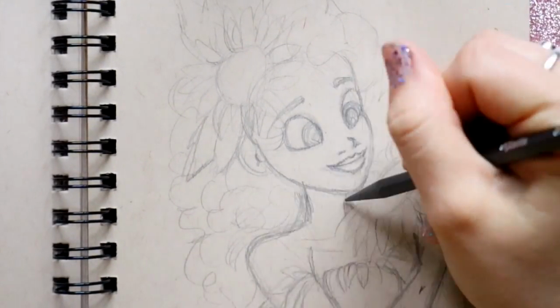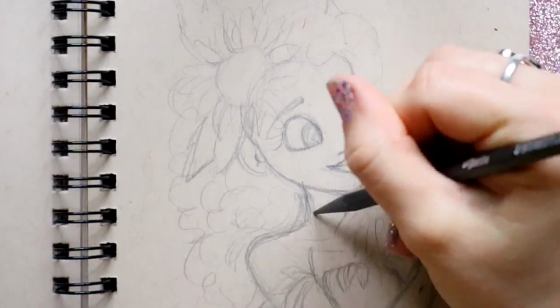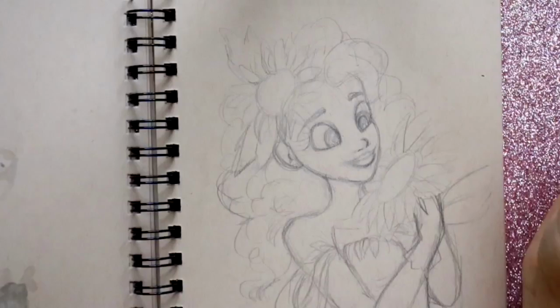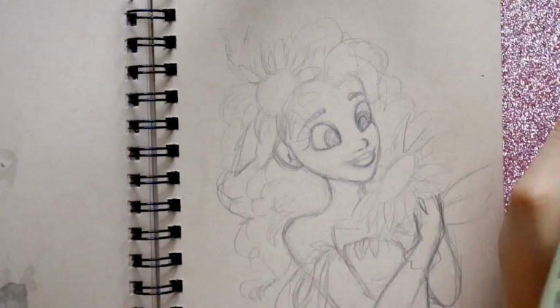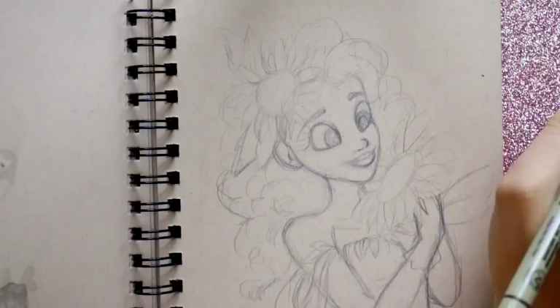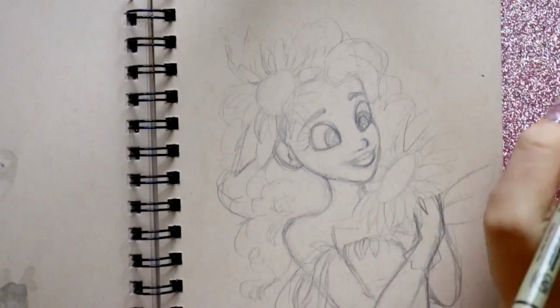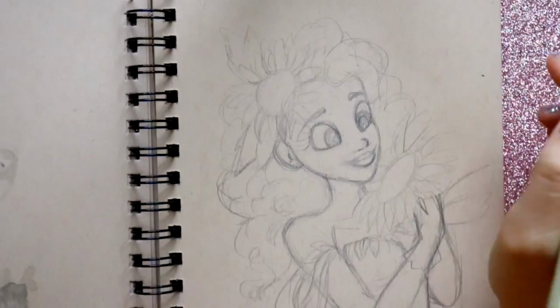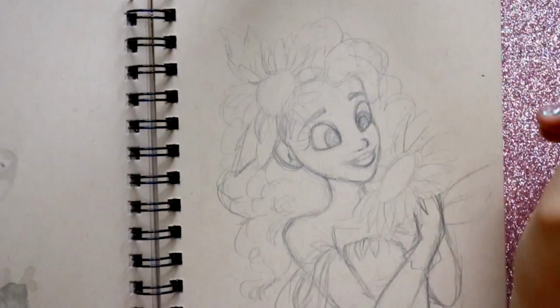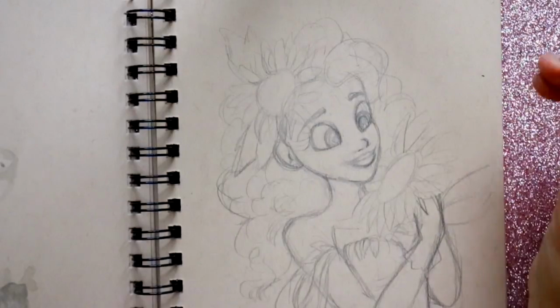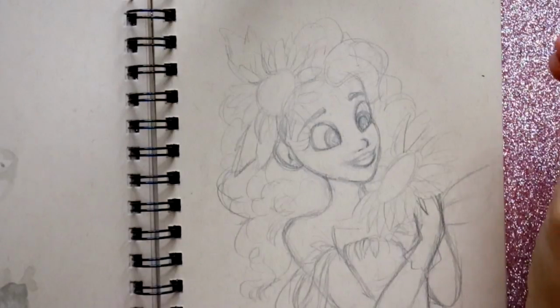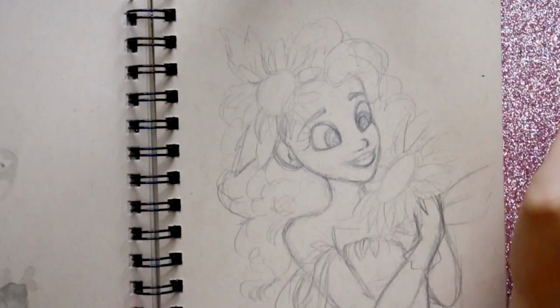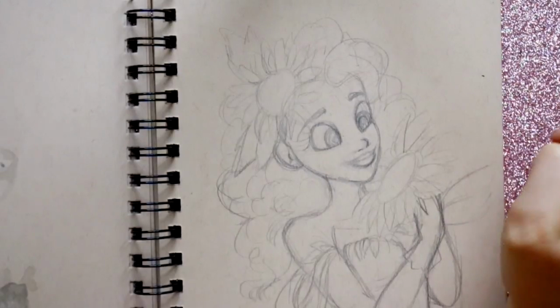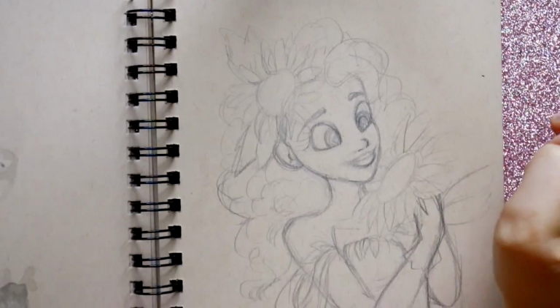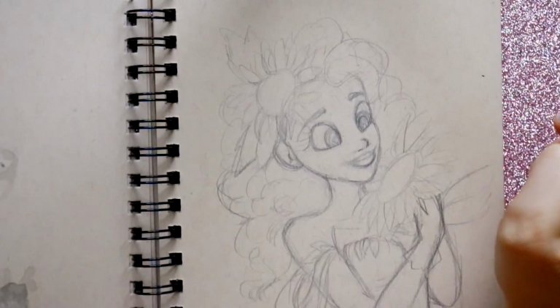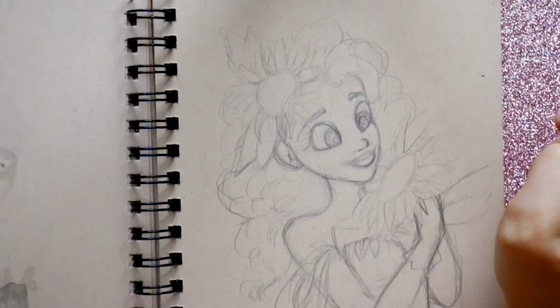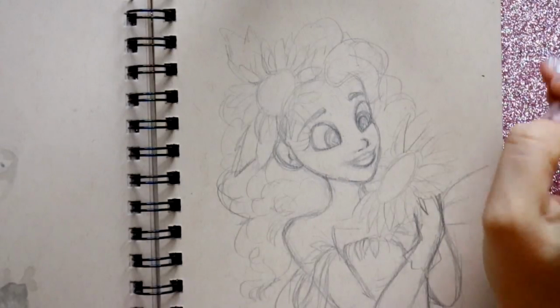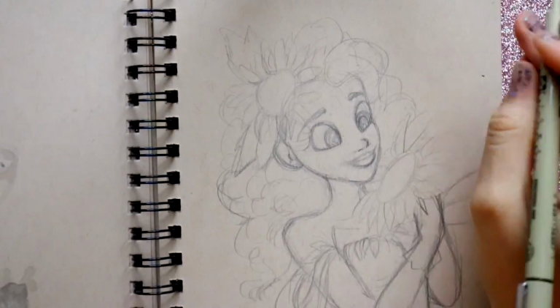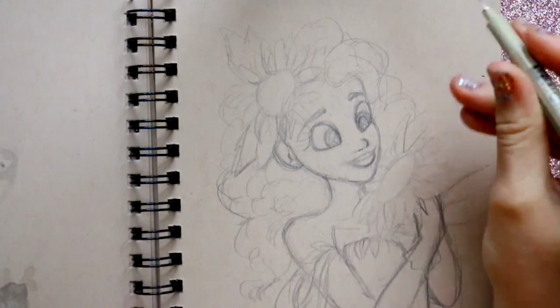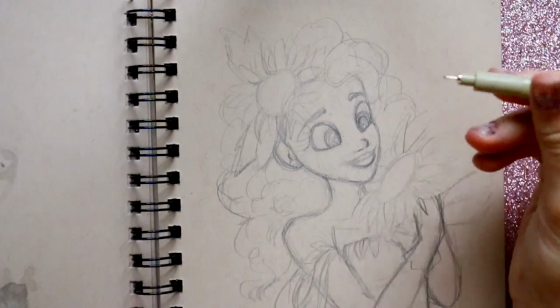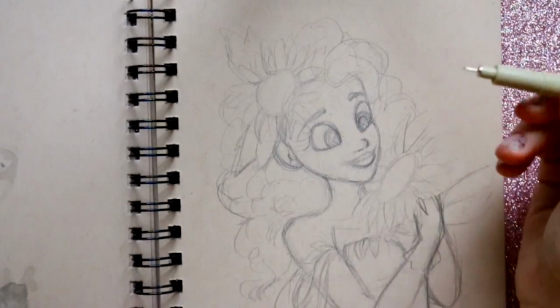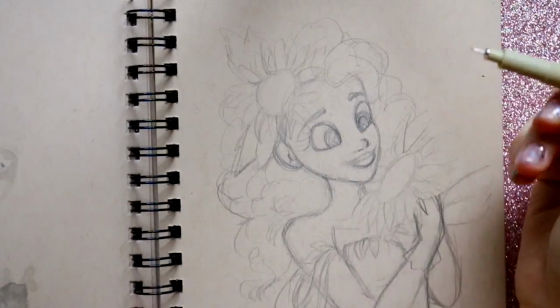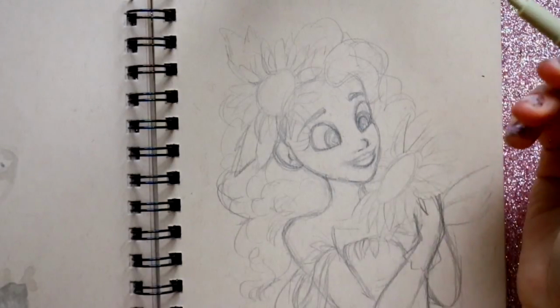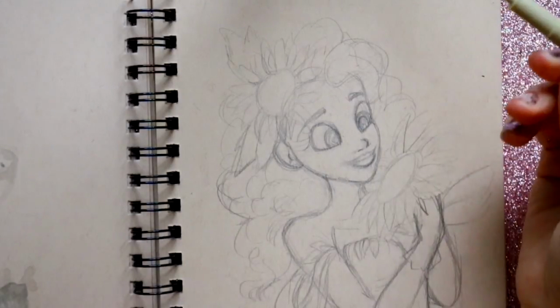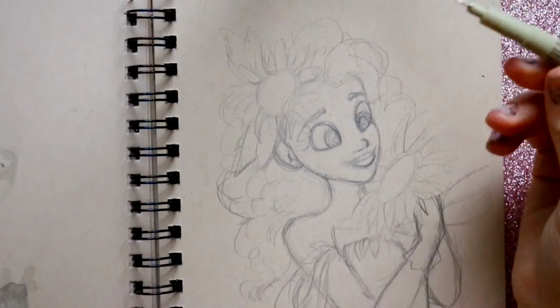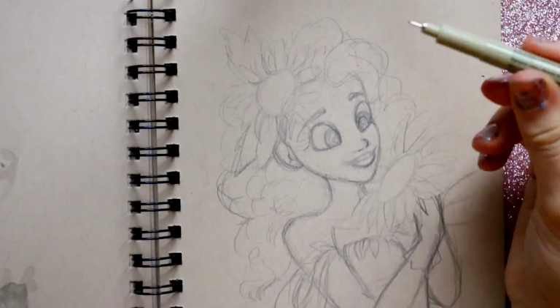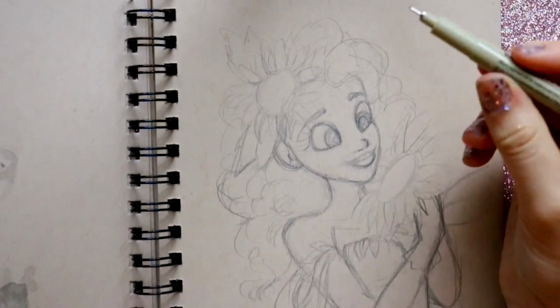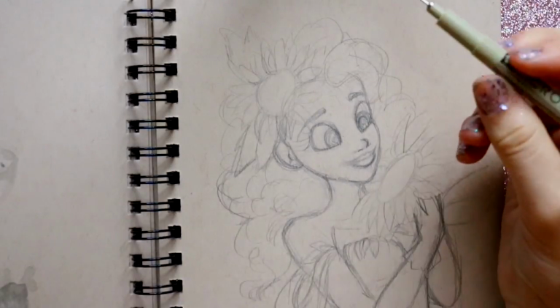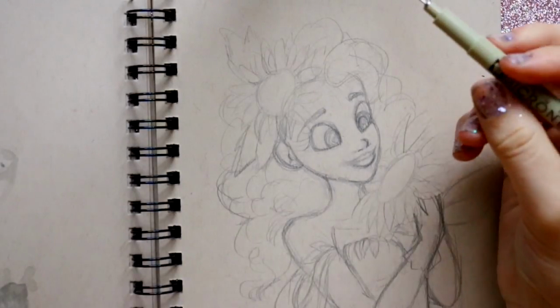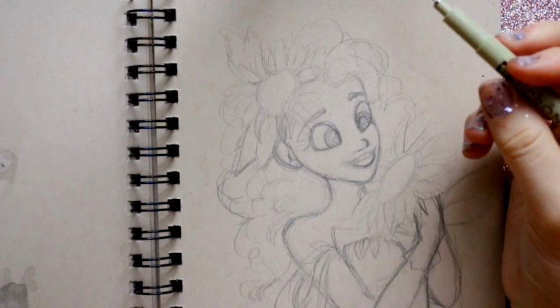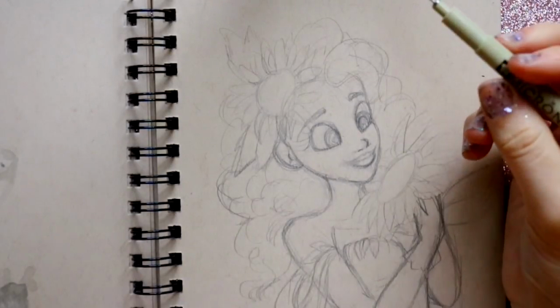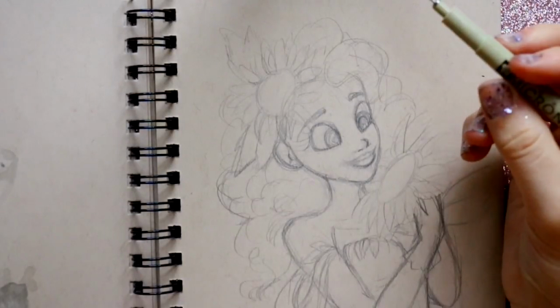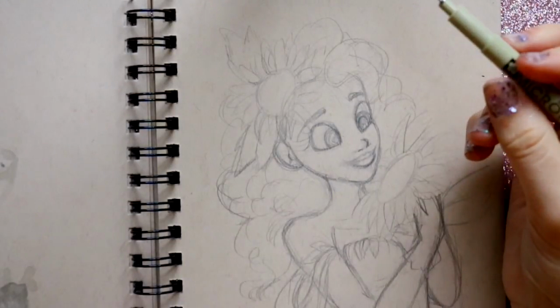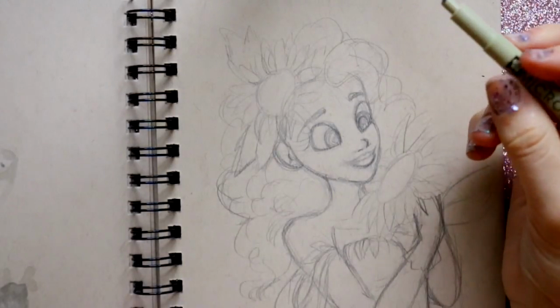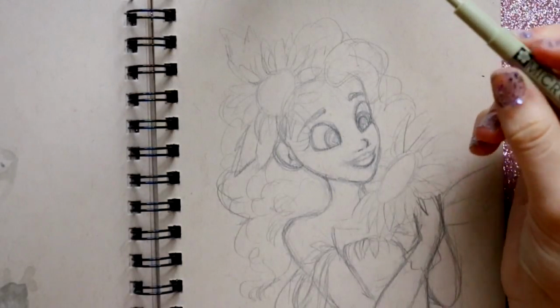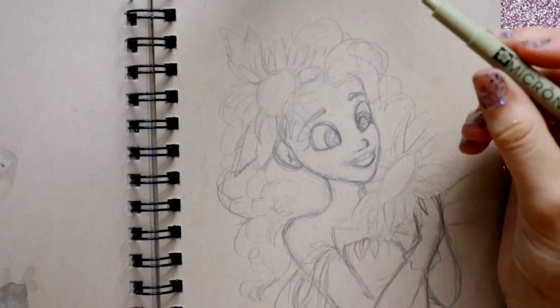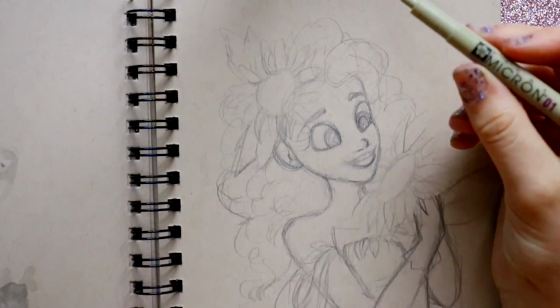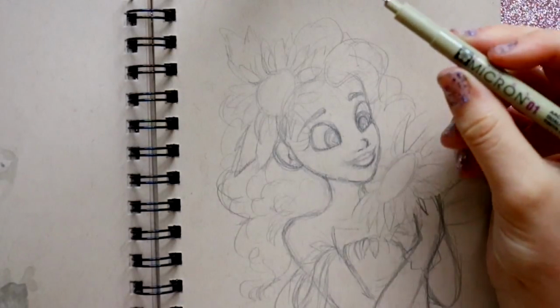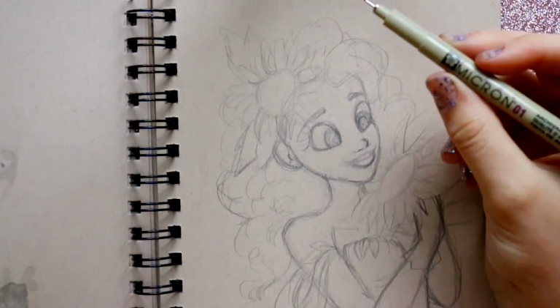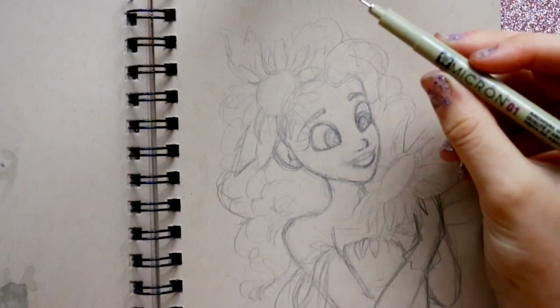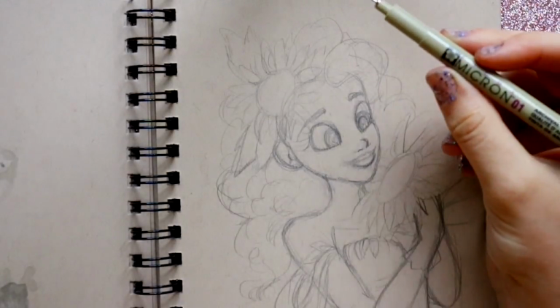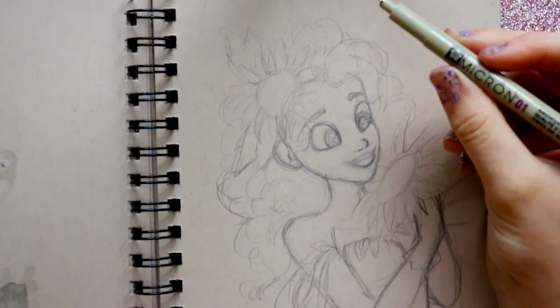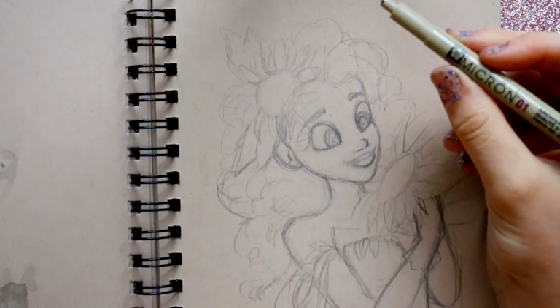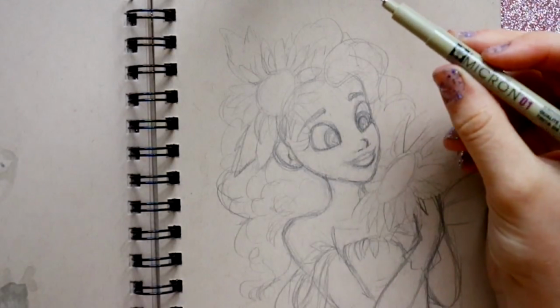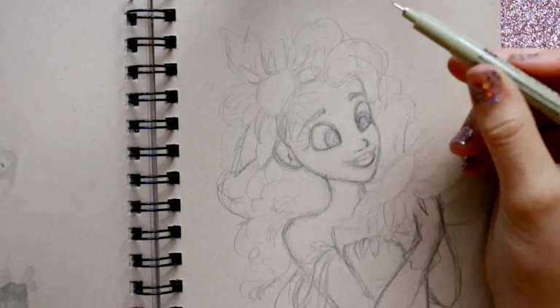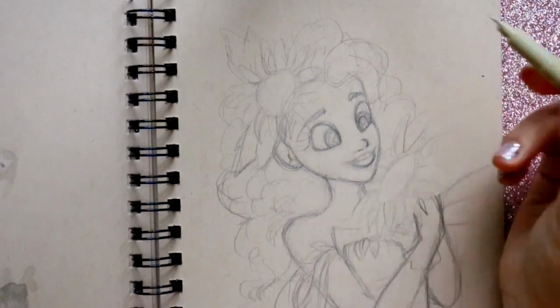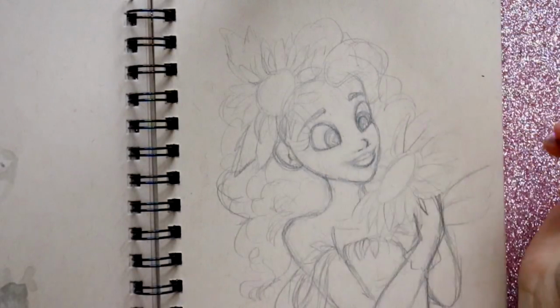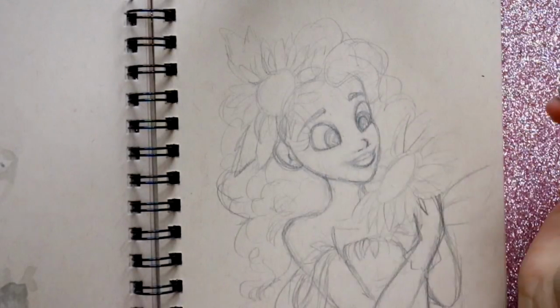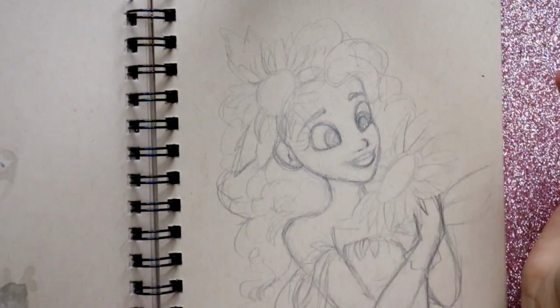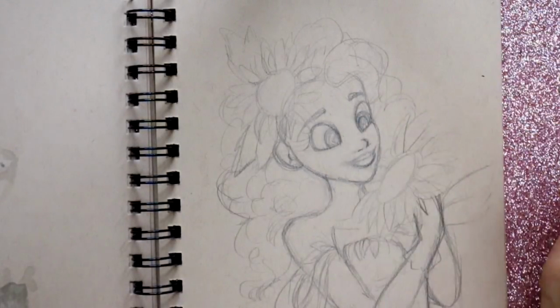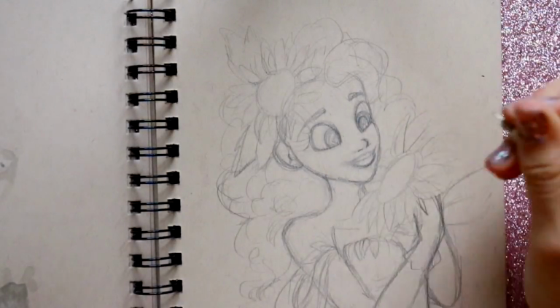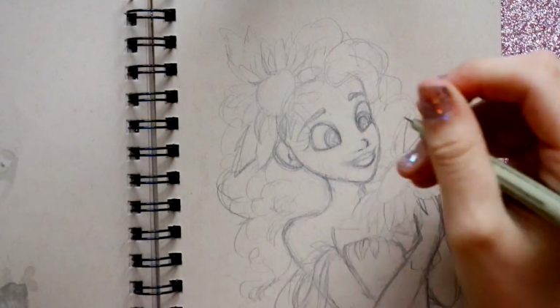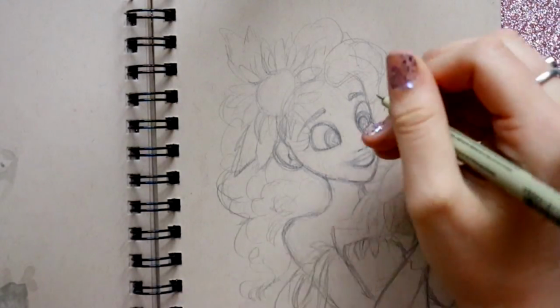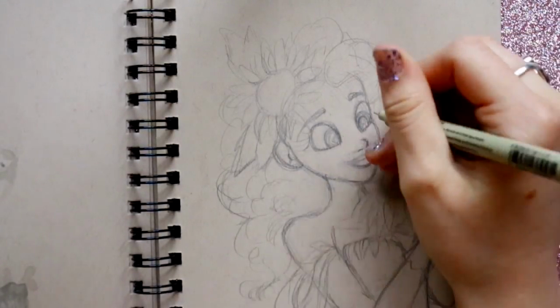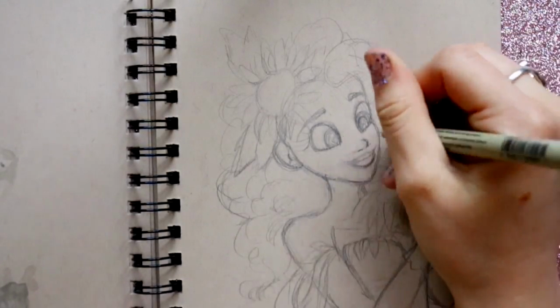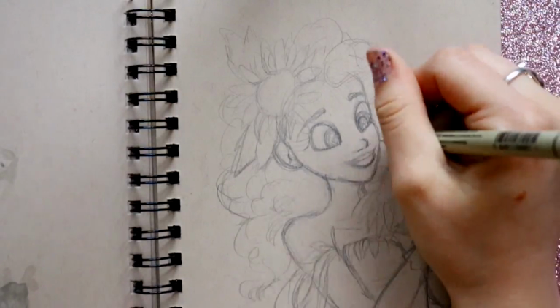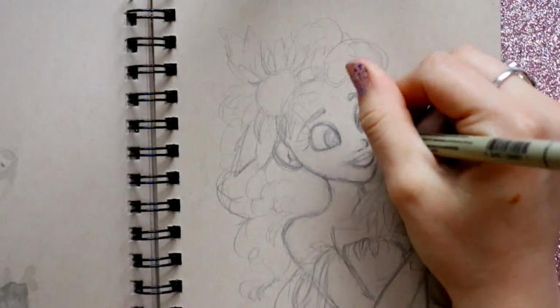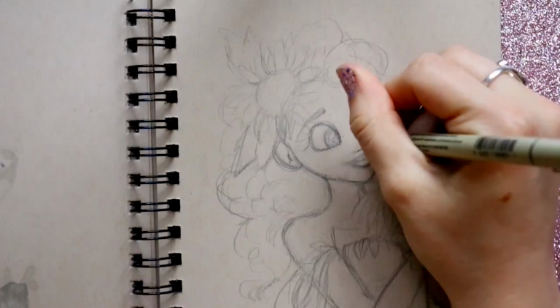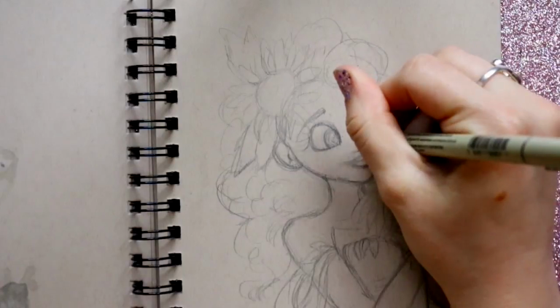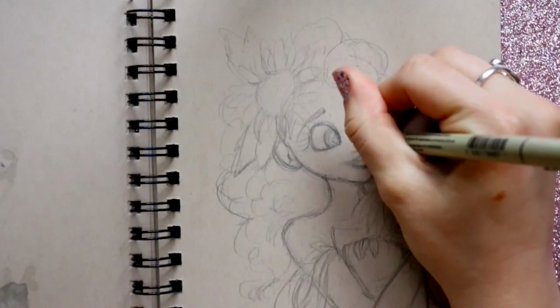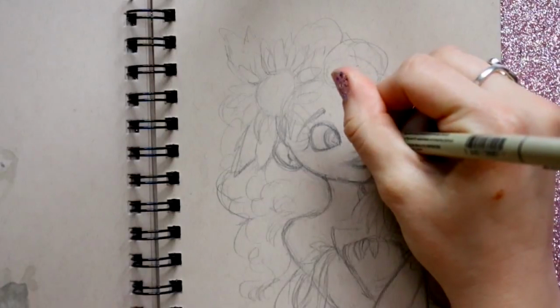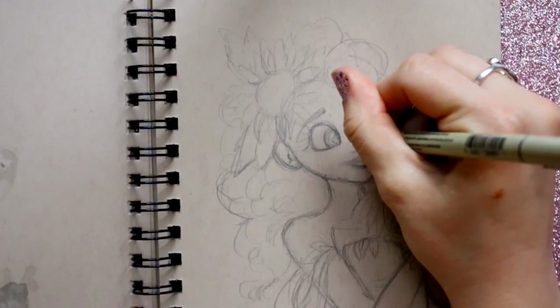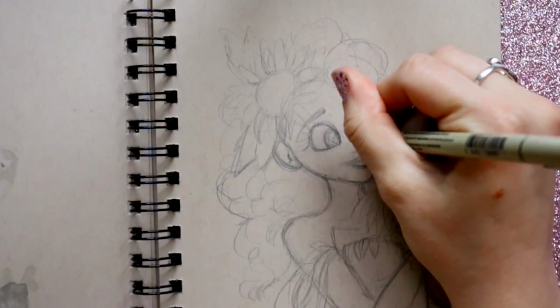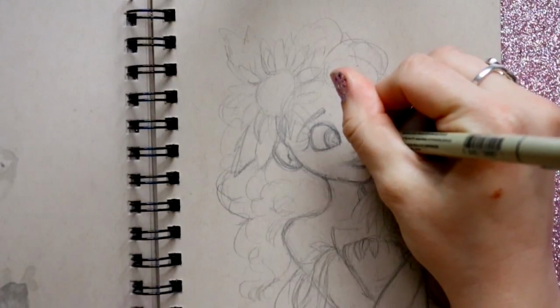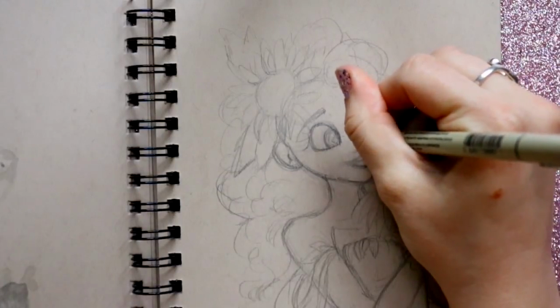Now I'm going to use my micron sepia toned pen — it's a 01 — and I'm going to go ahead and just line her.